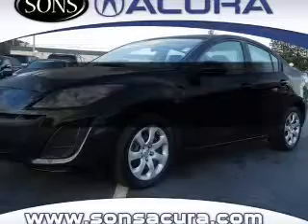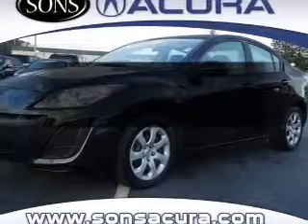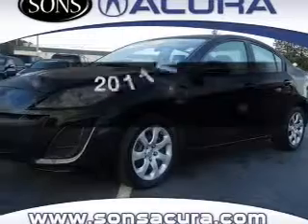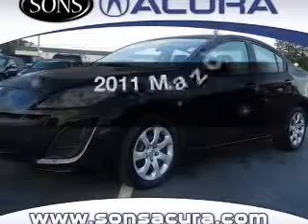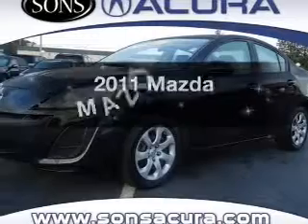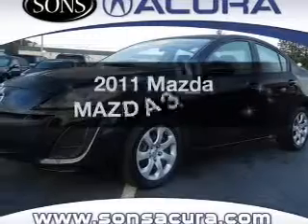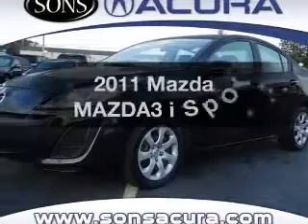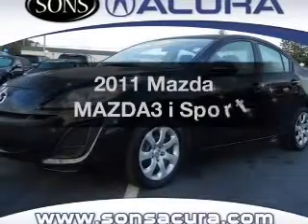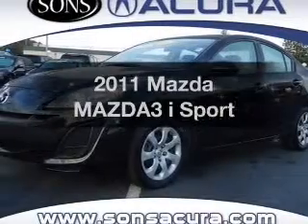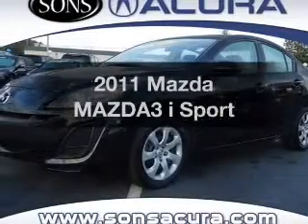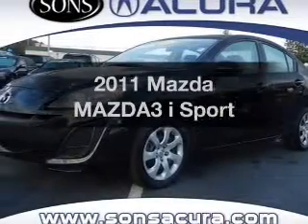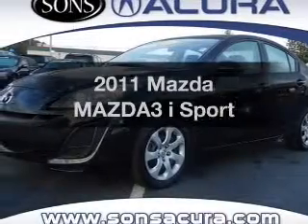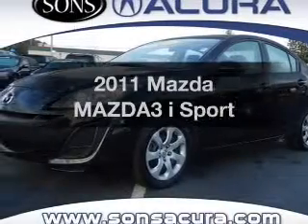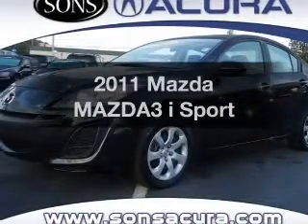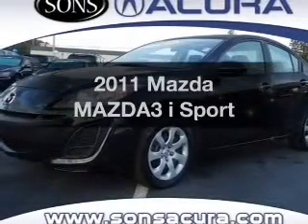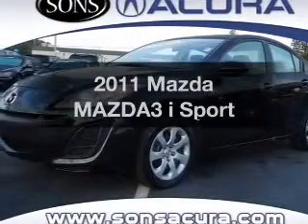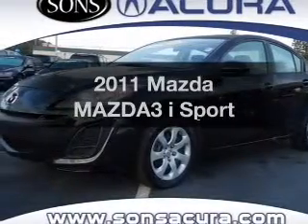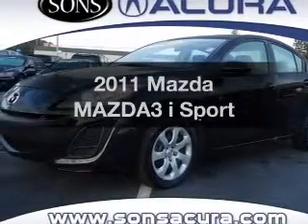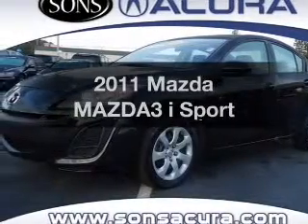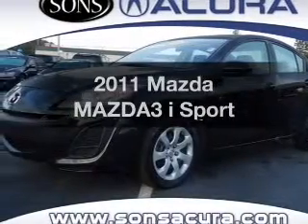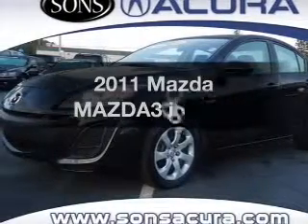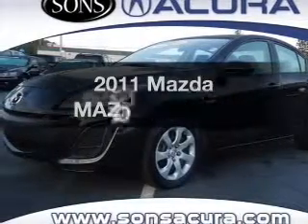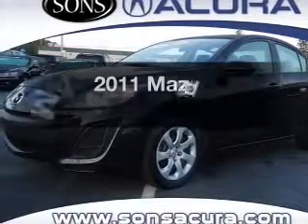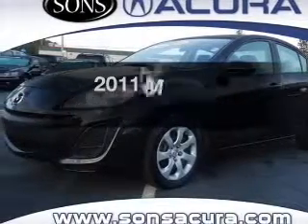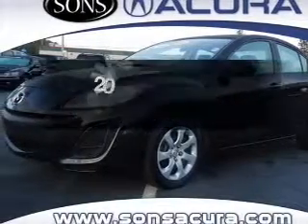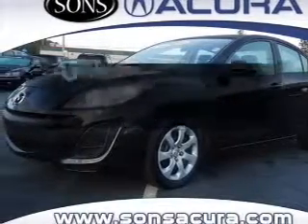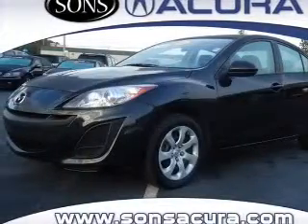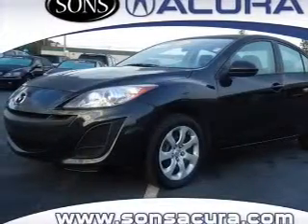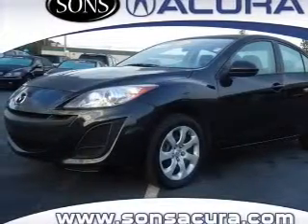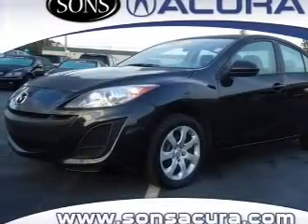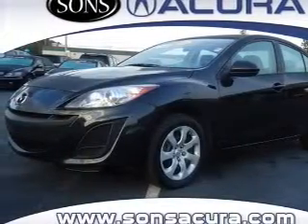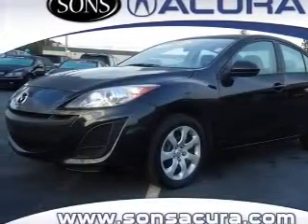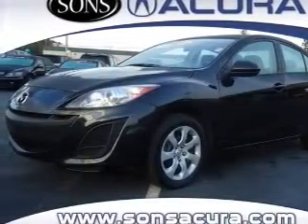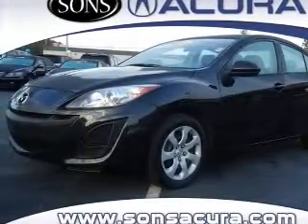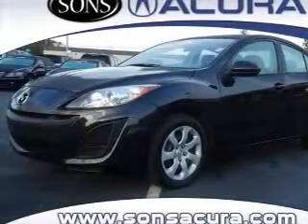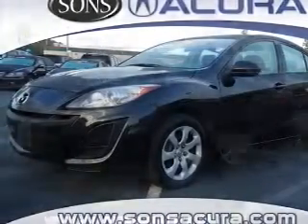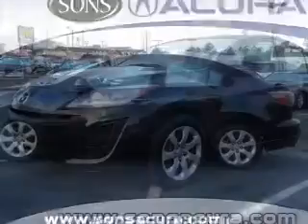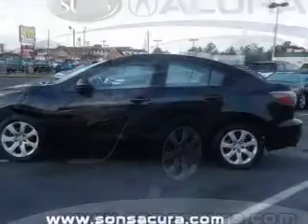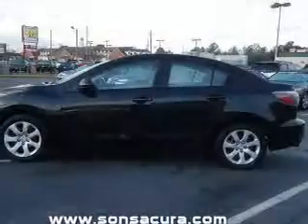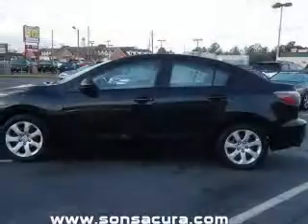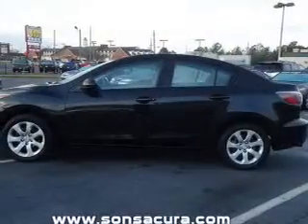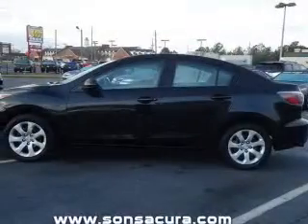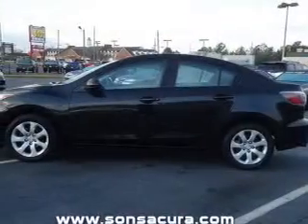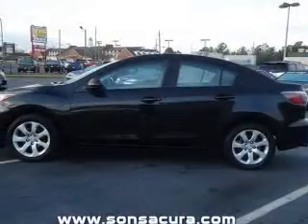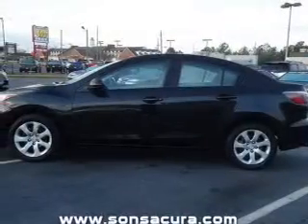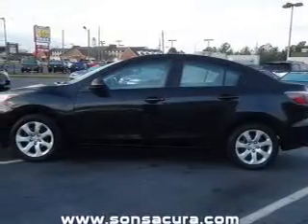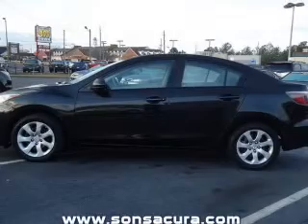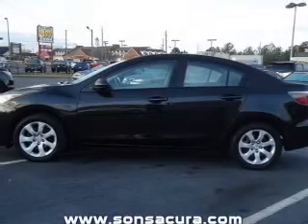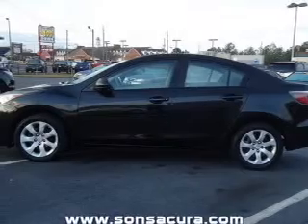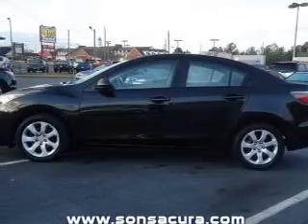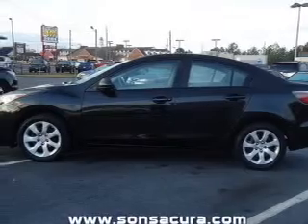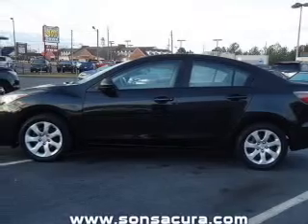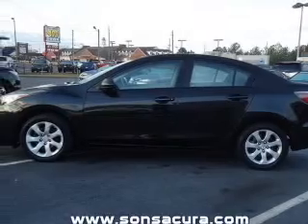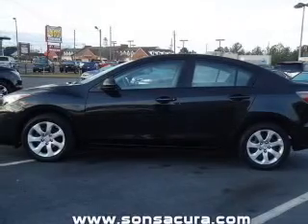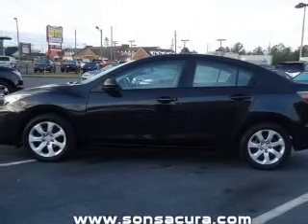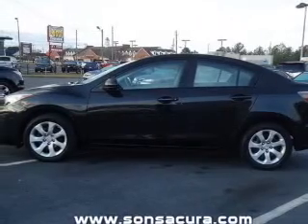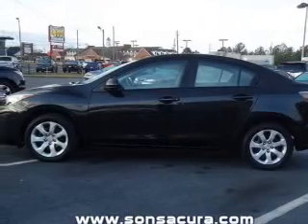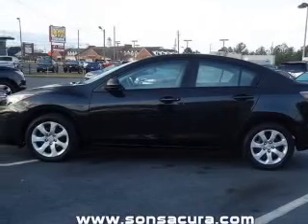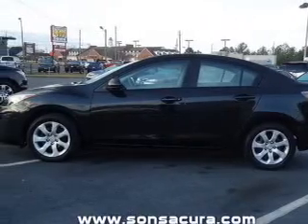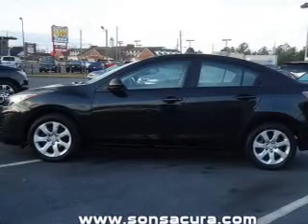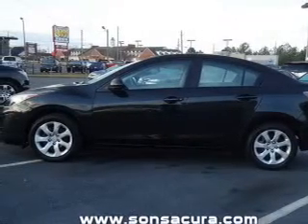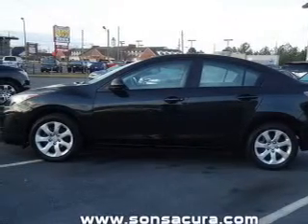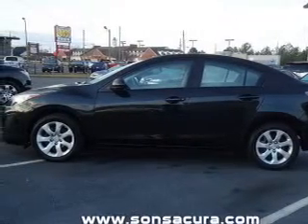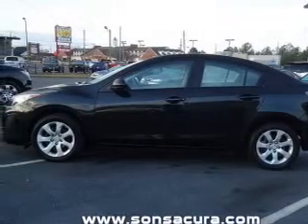Imagine yourself in this 2011 Mazda Mazda 3. If you're looking for a first-rate auto, this one could be yours today.